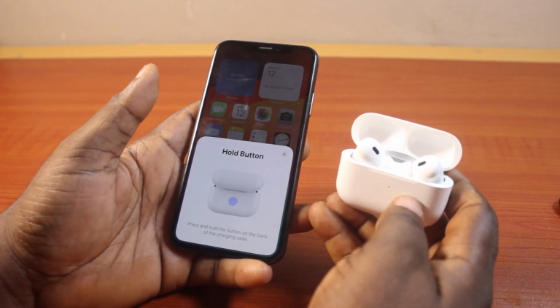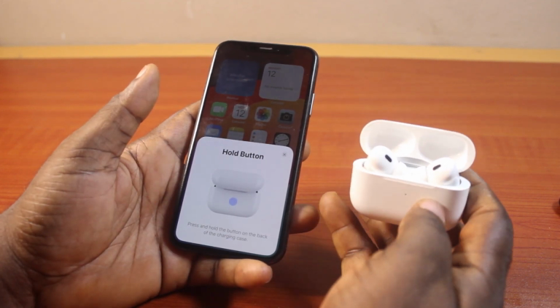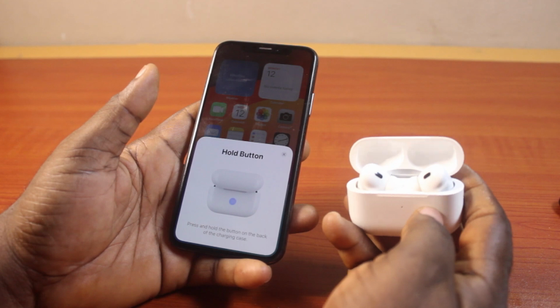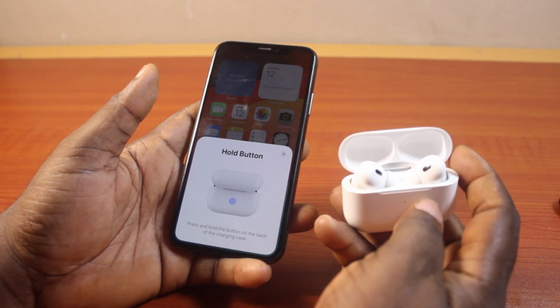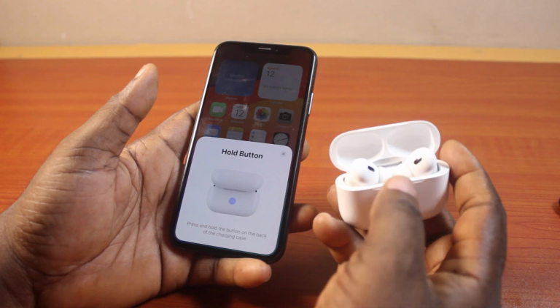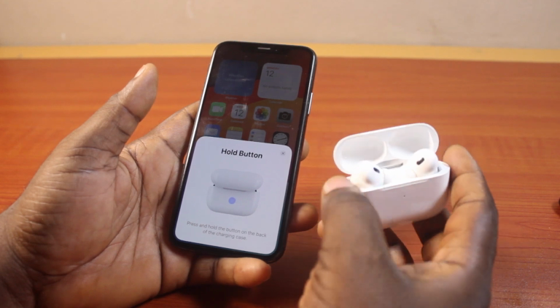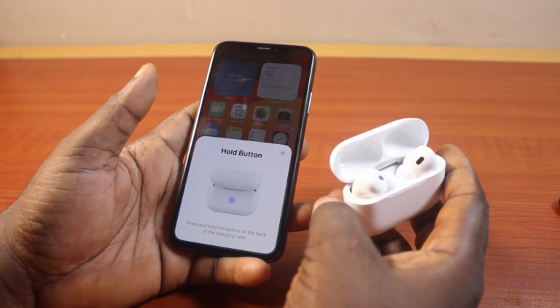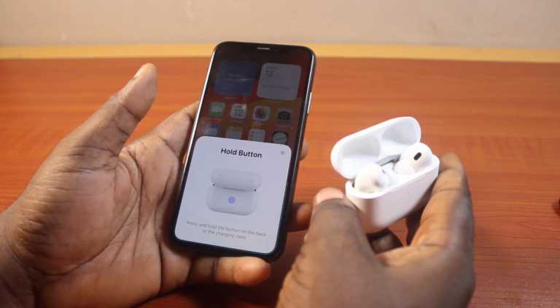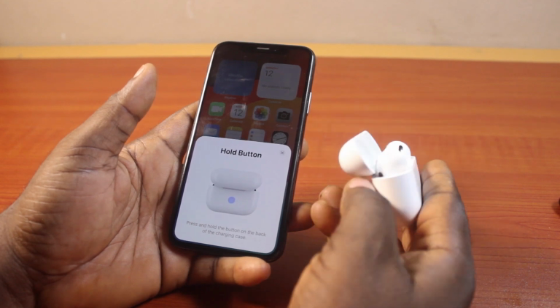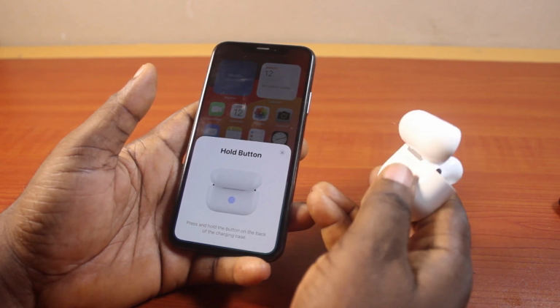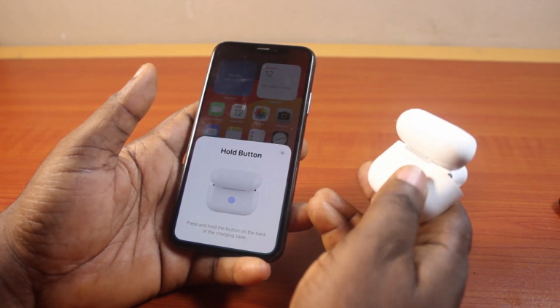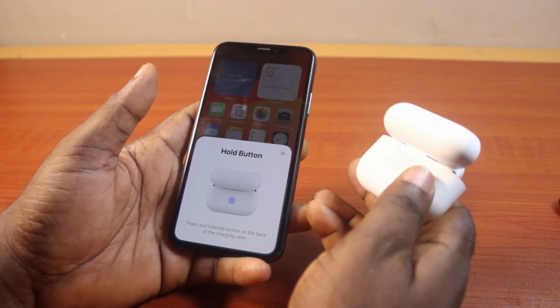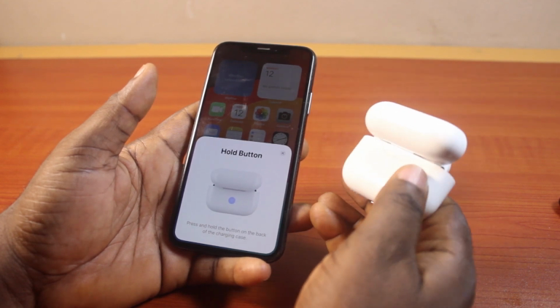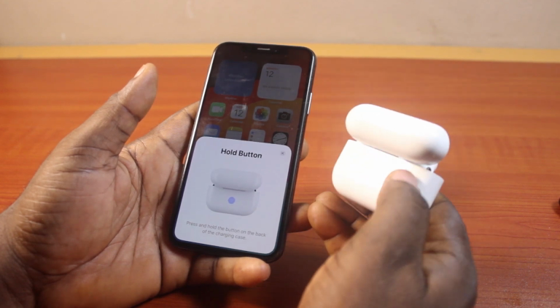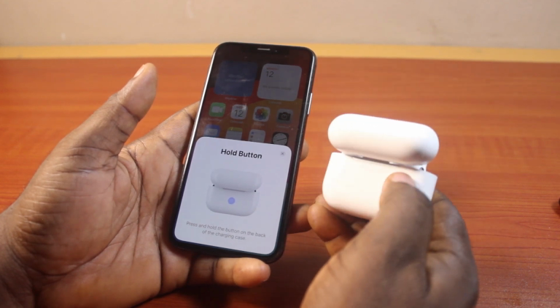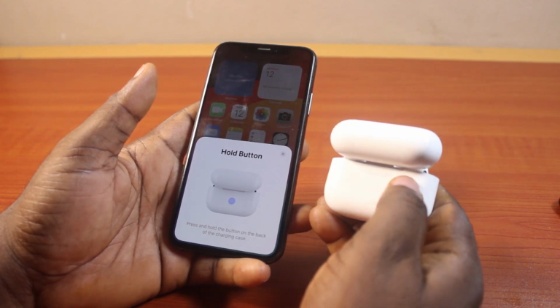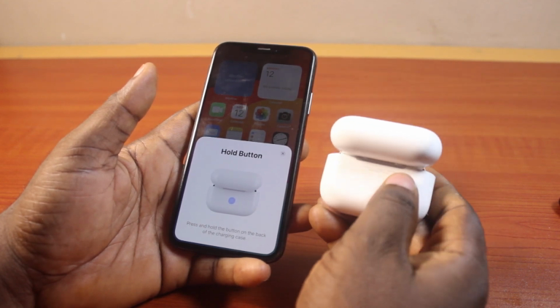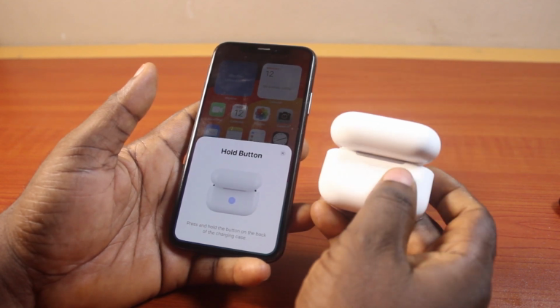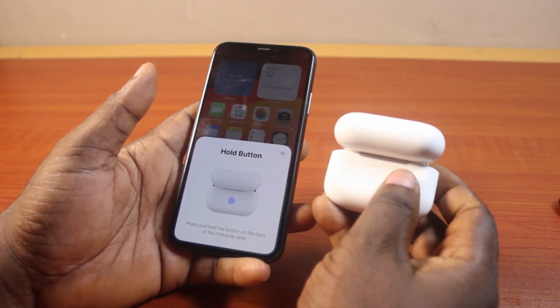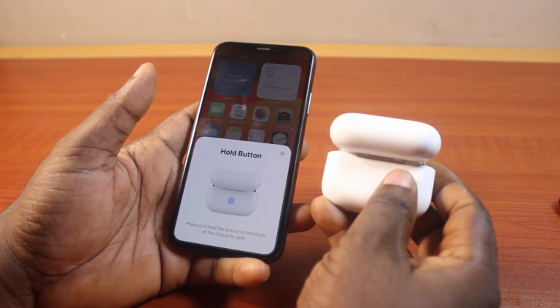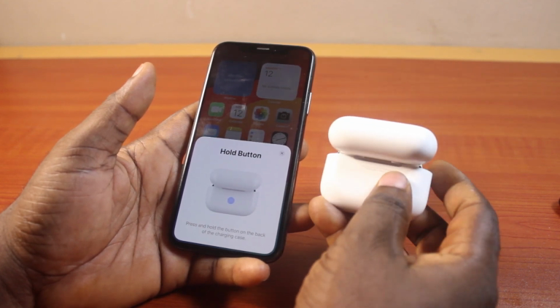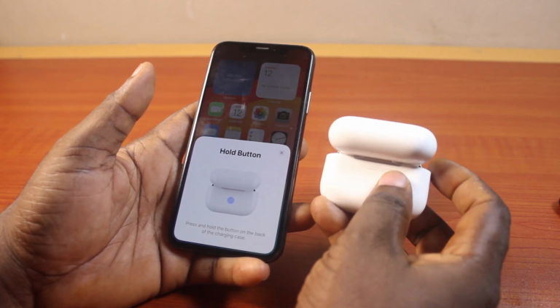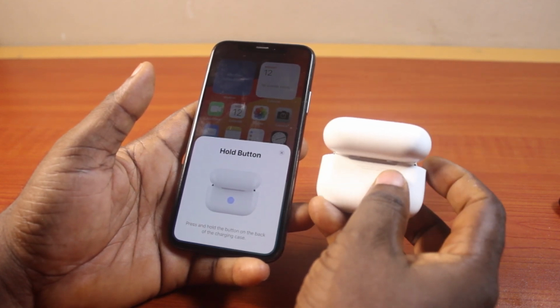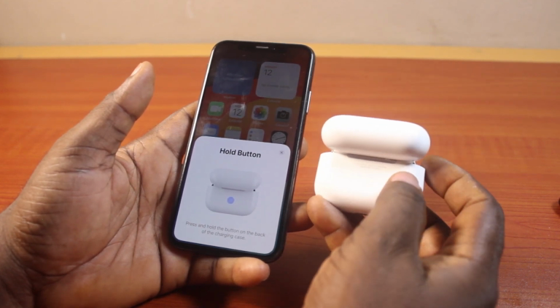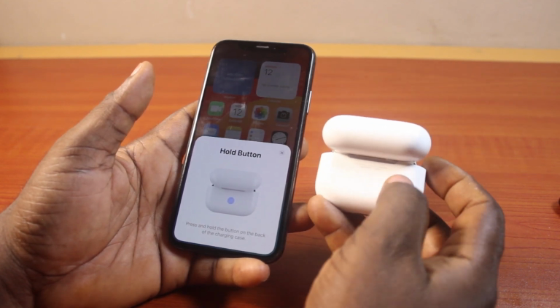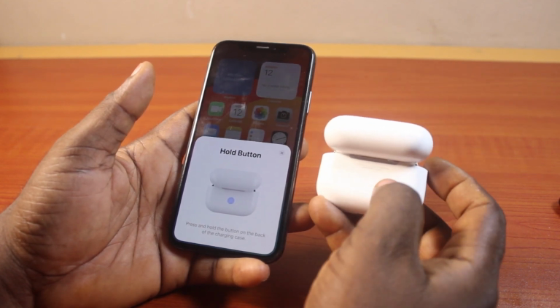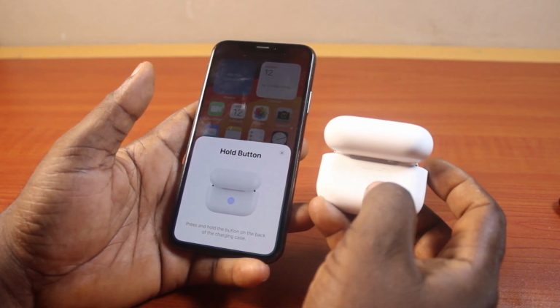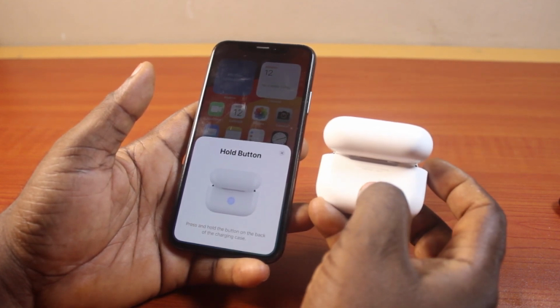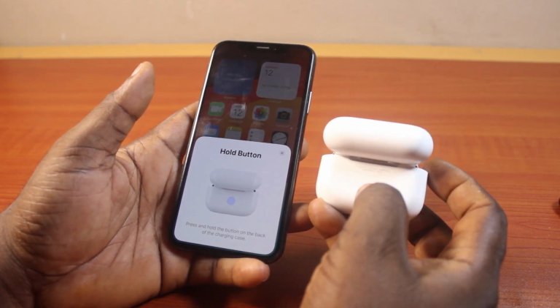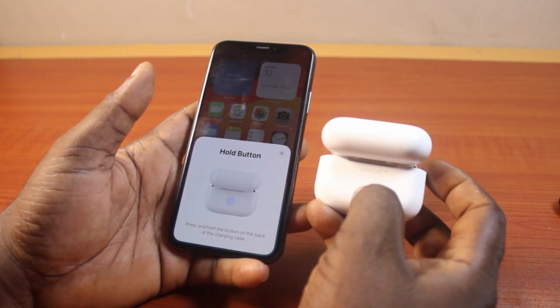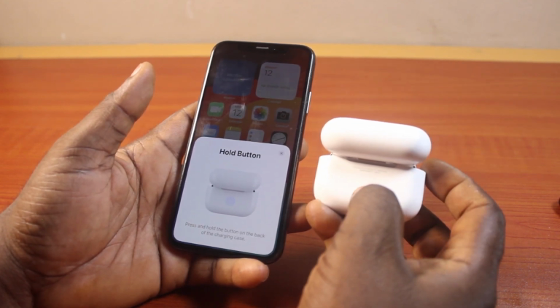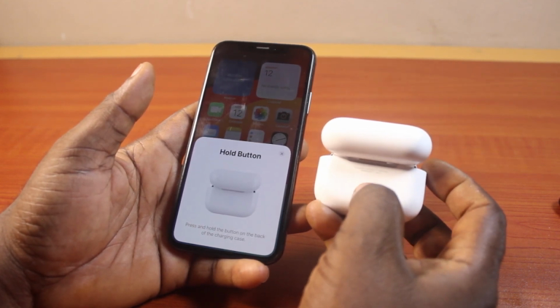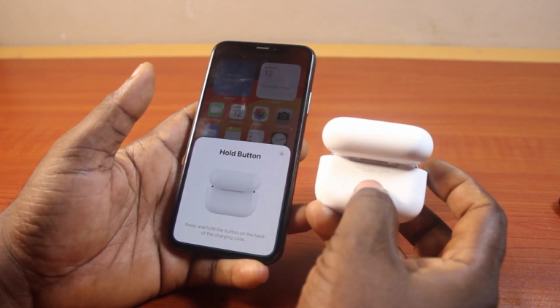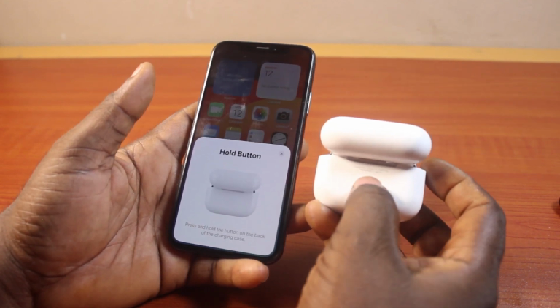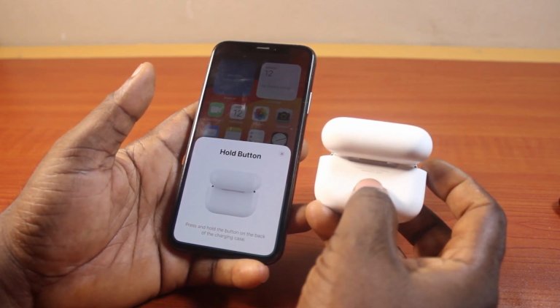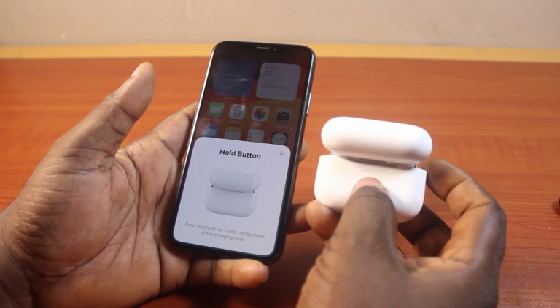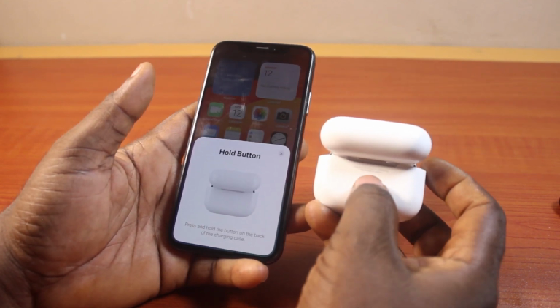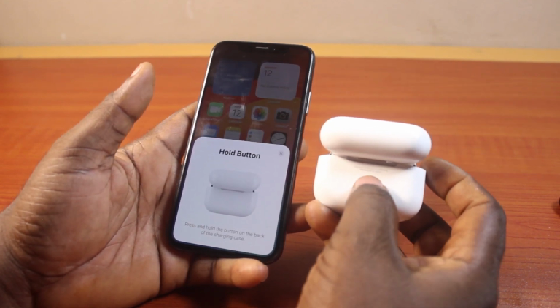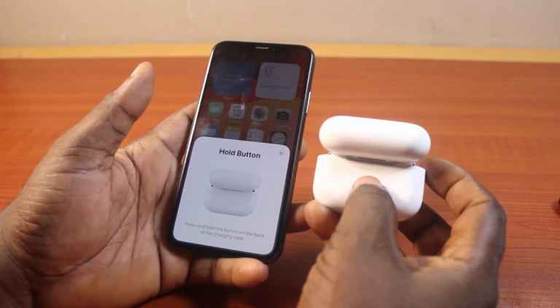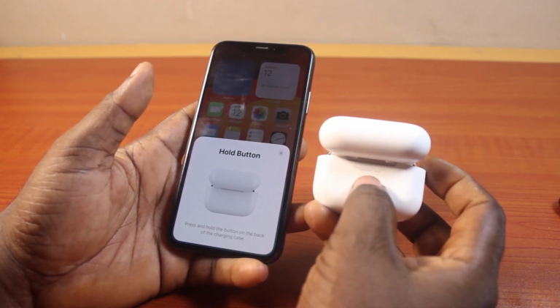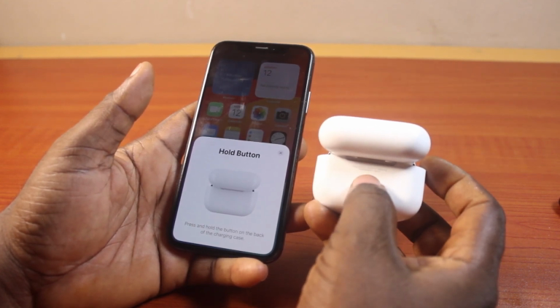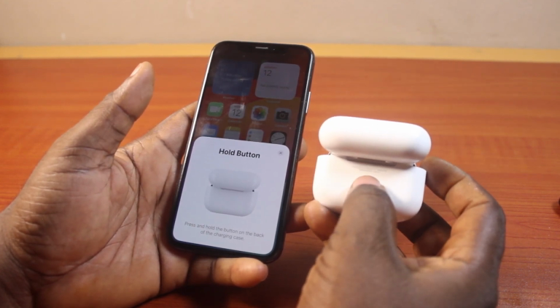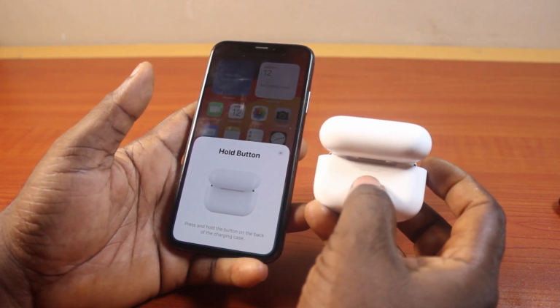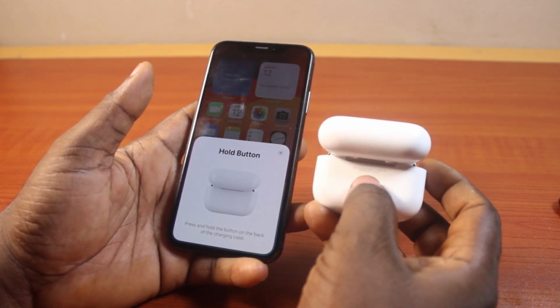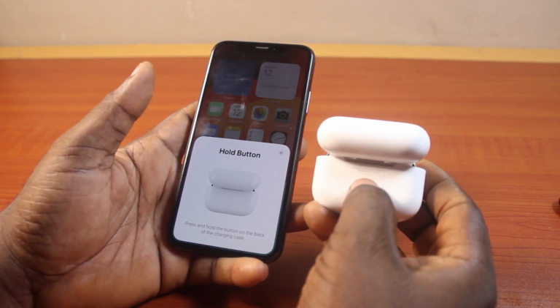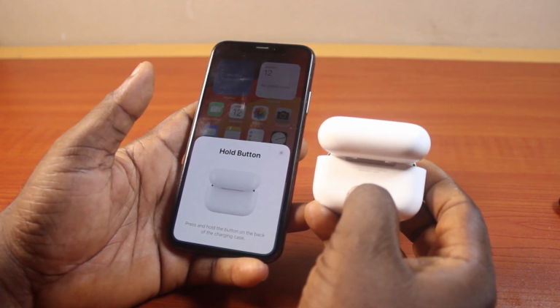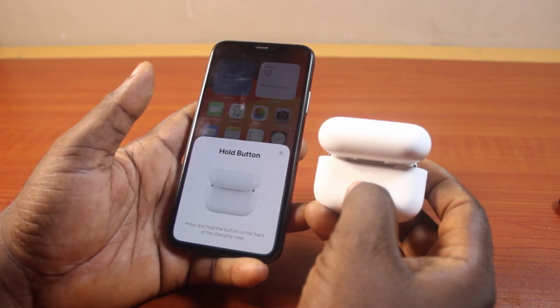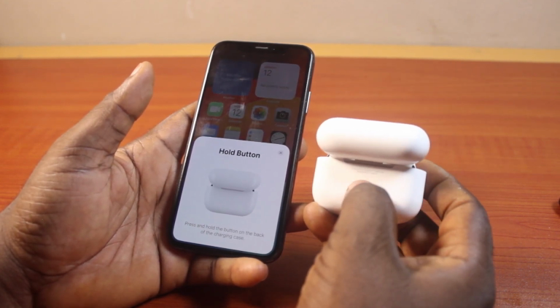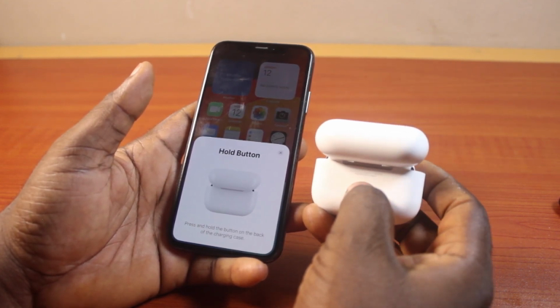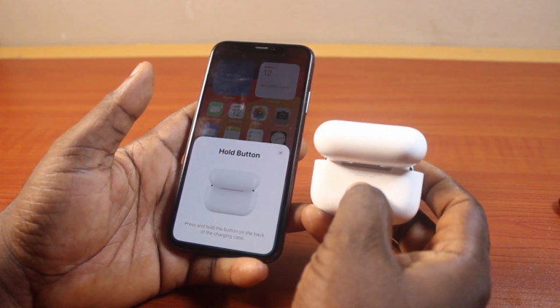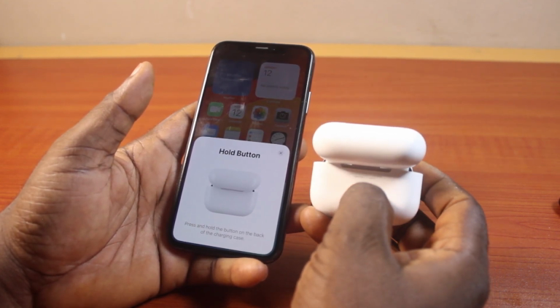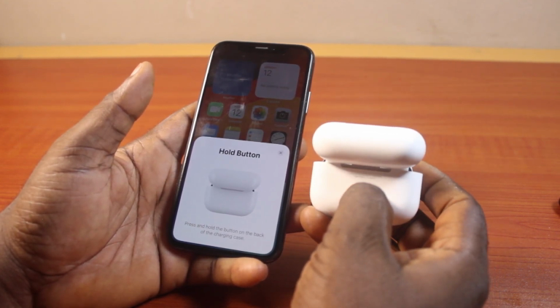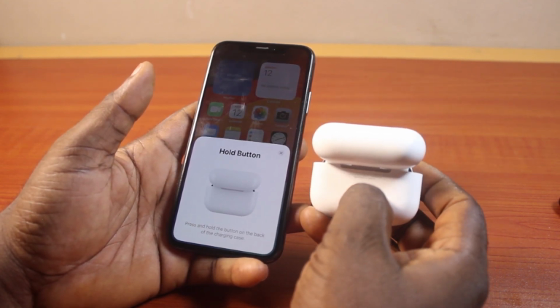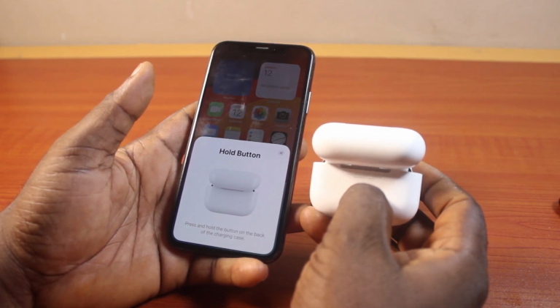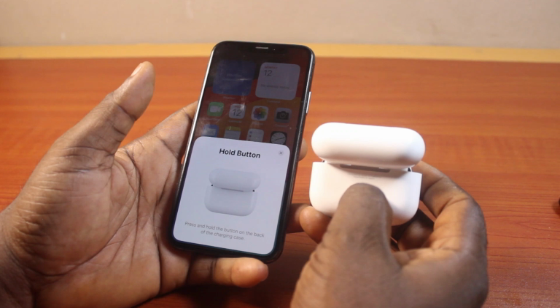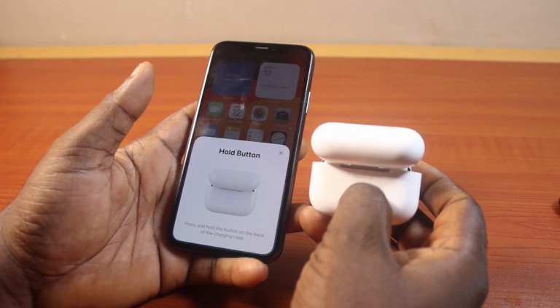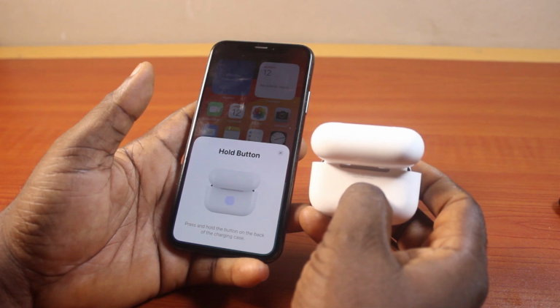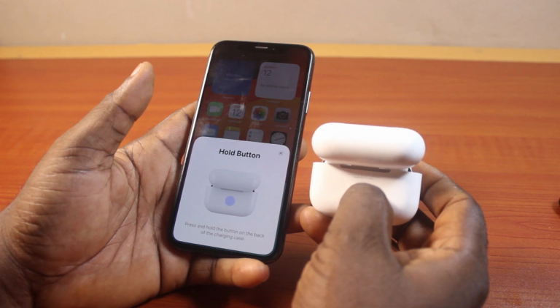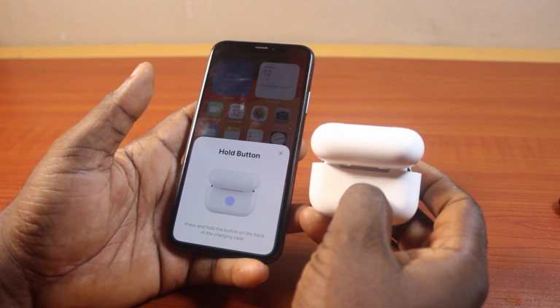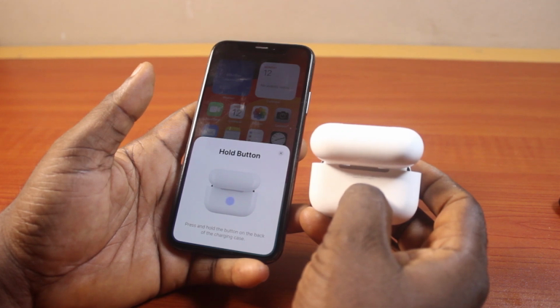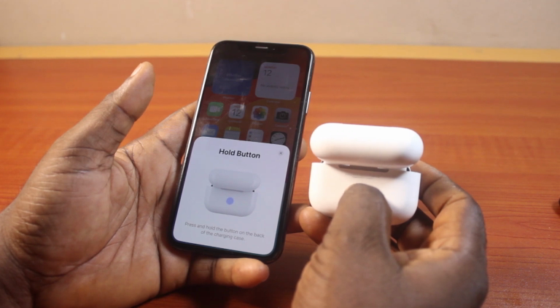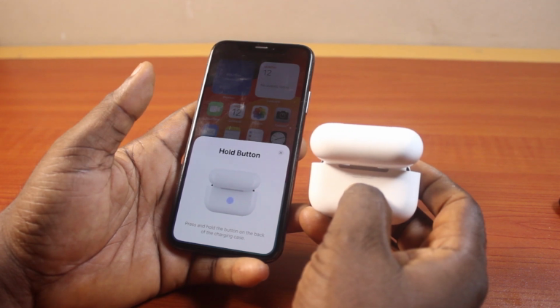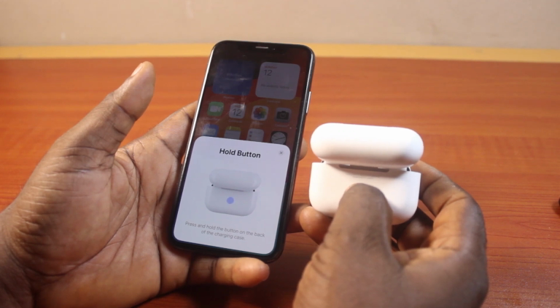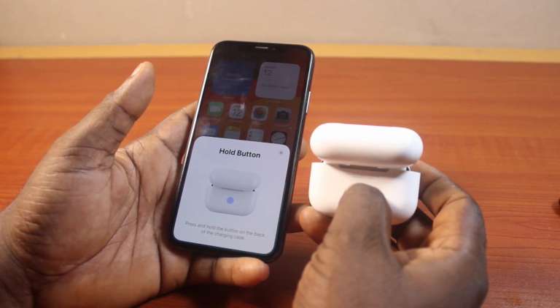Then turn to the back of the AirPods Pro case and press and hold the back button for a few seconds.